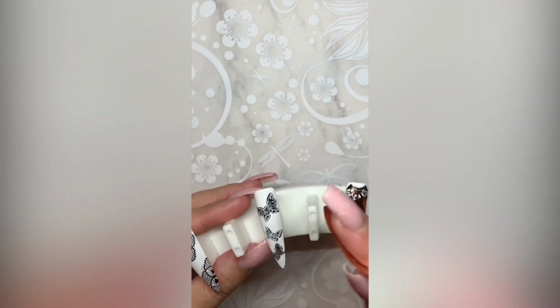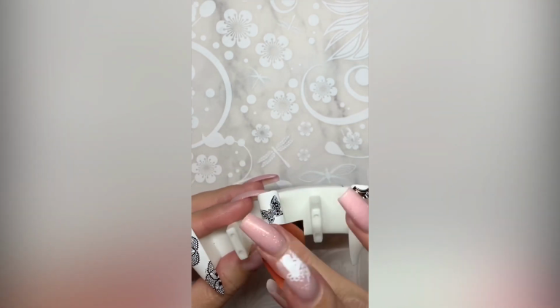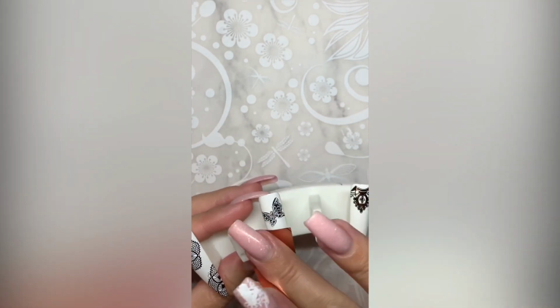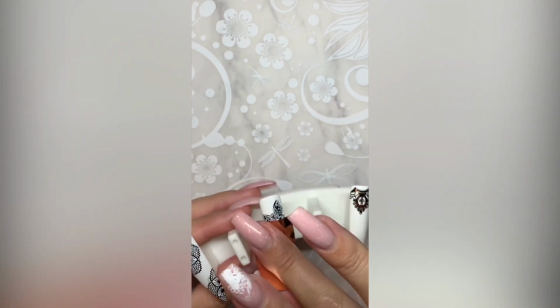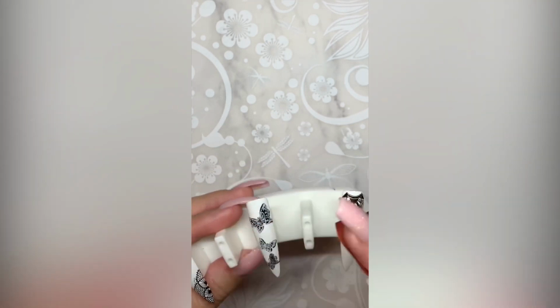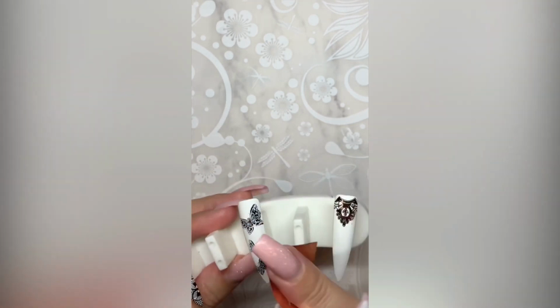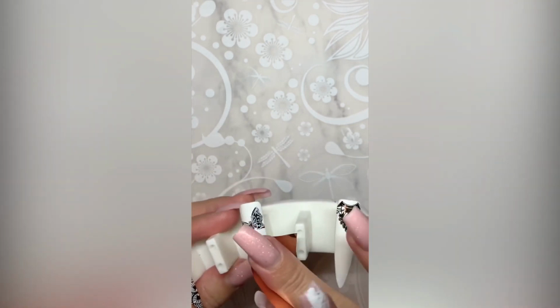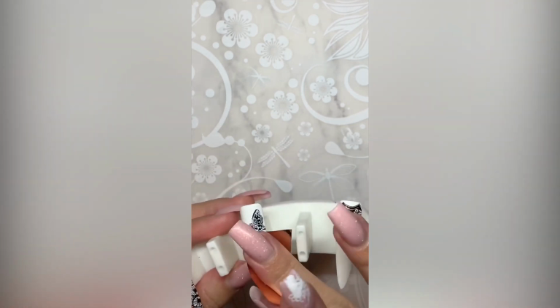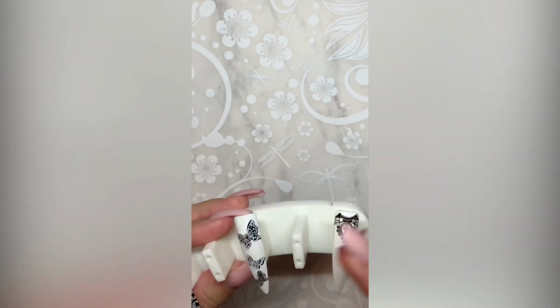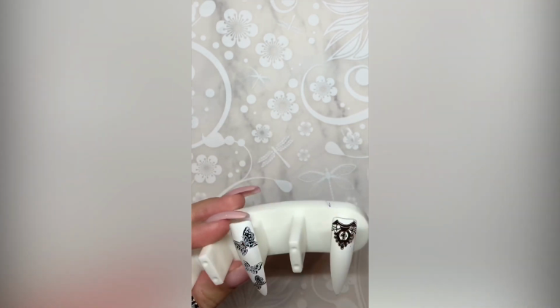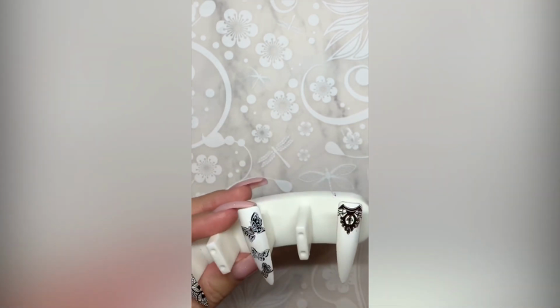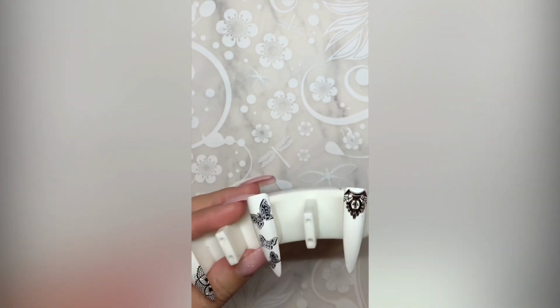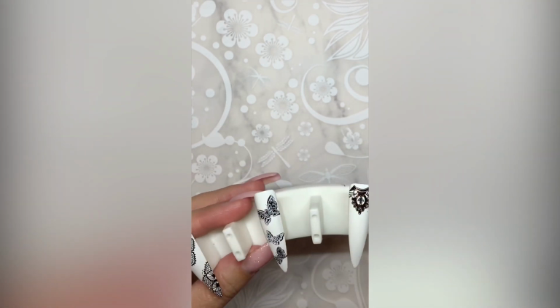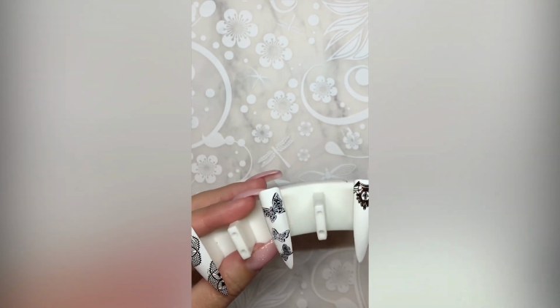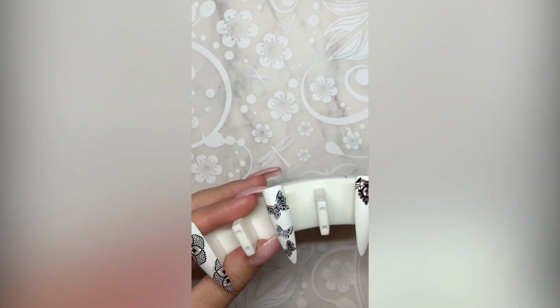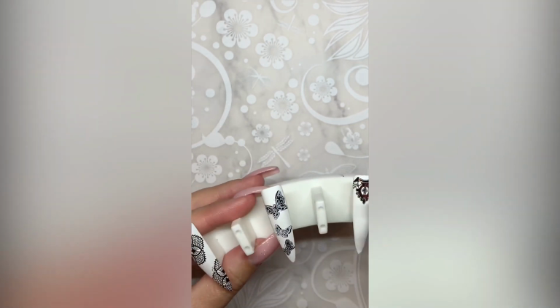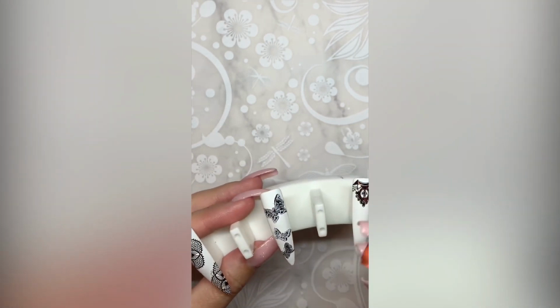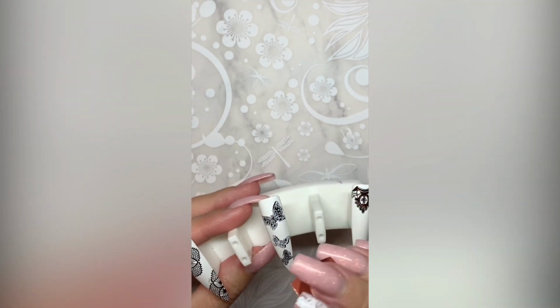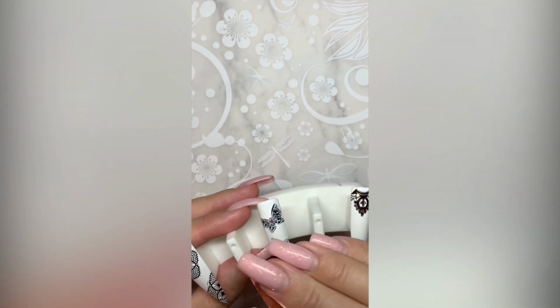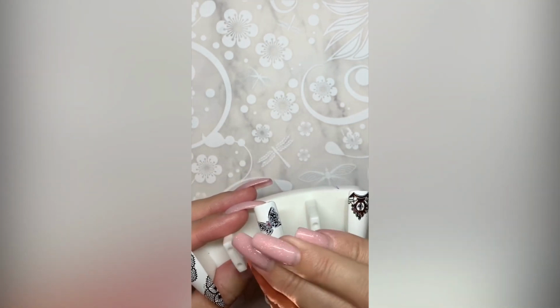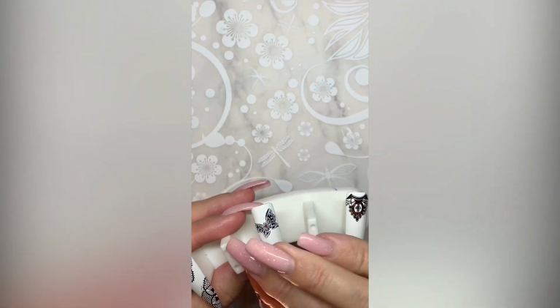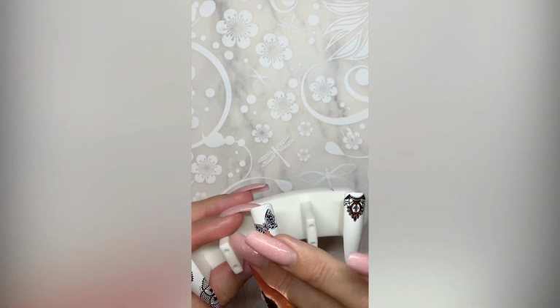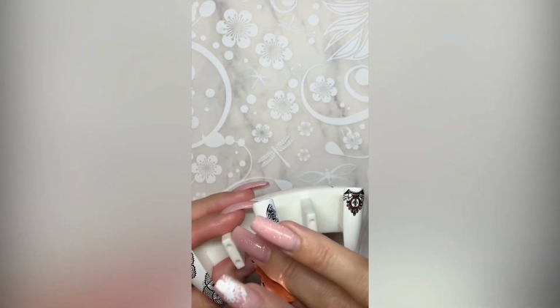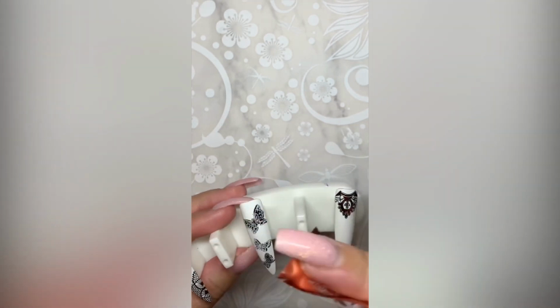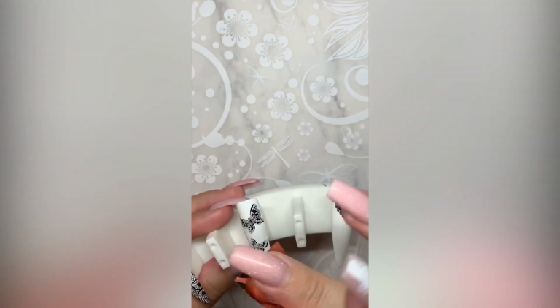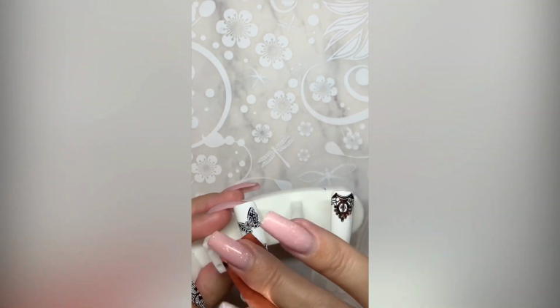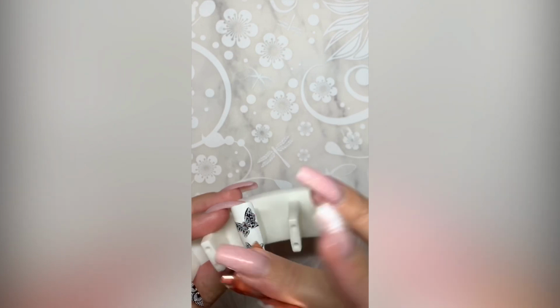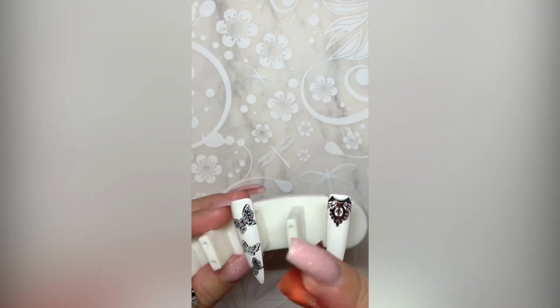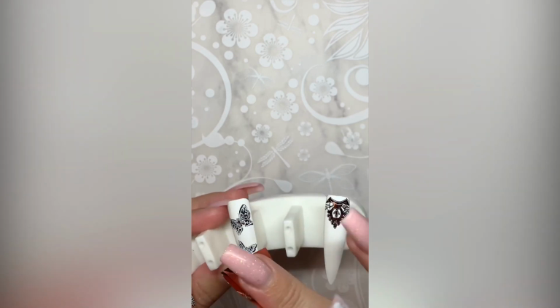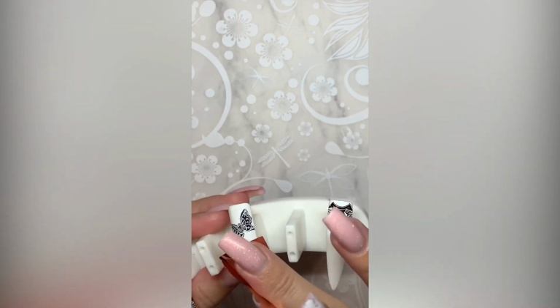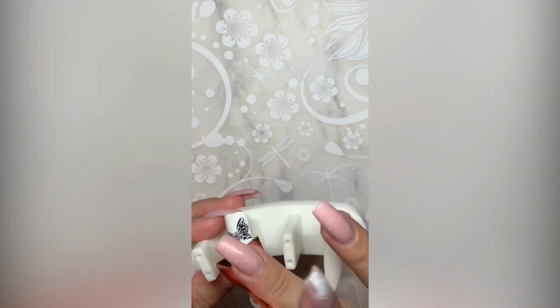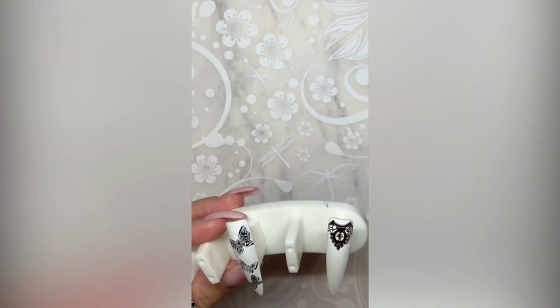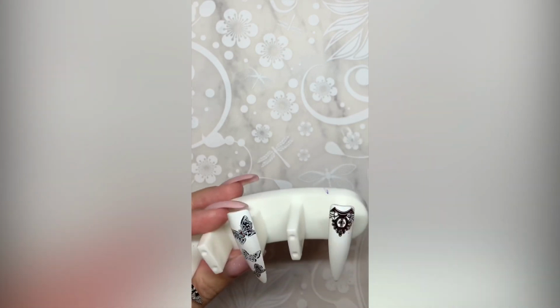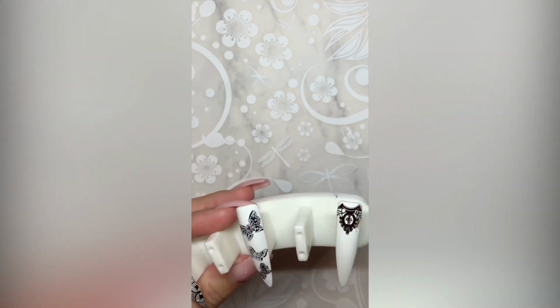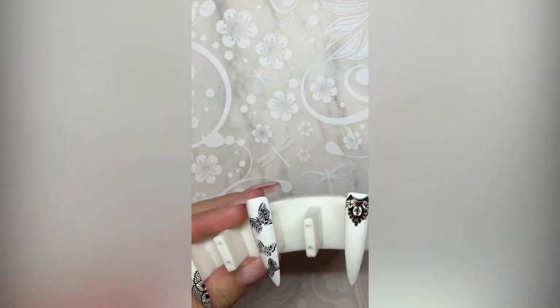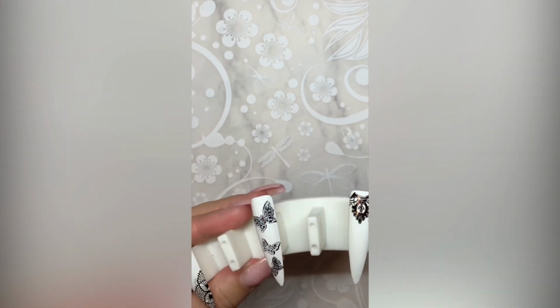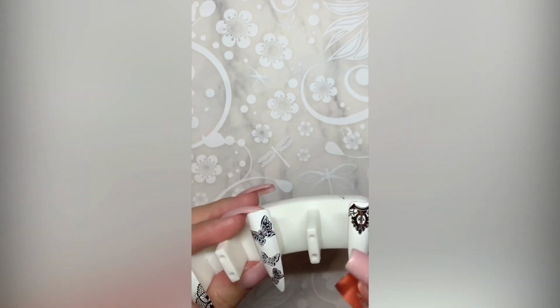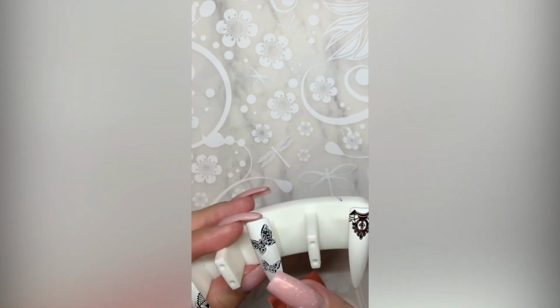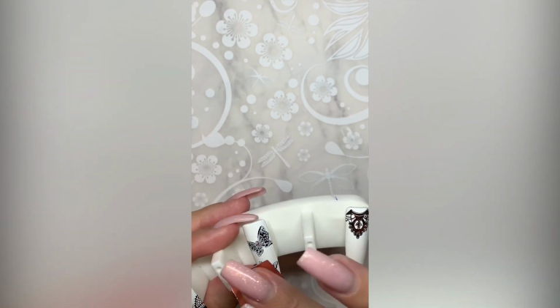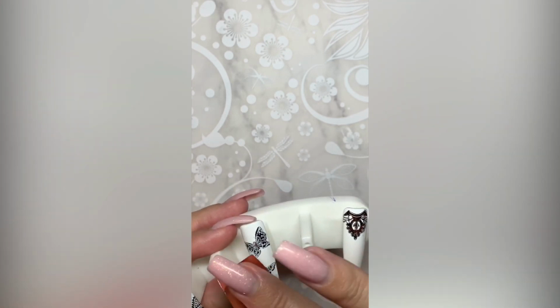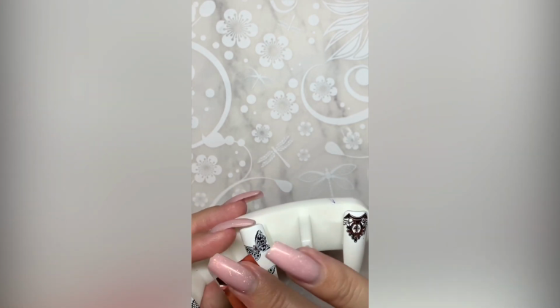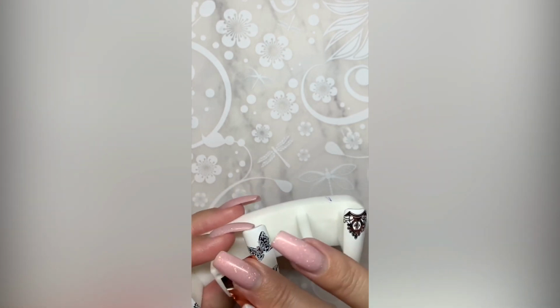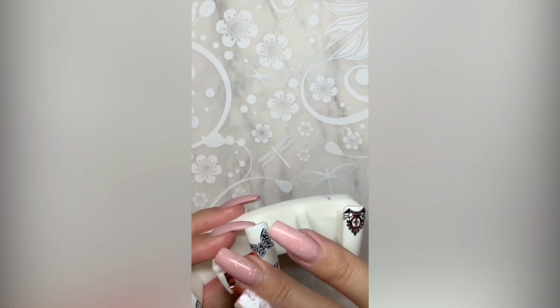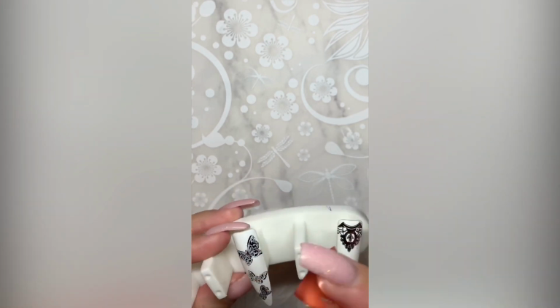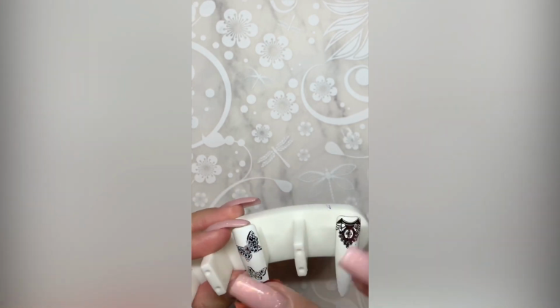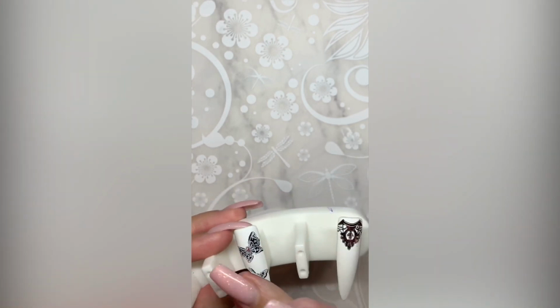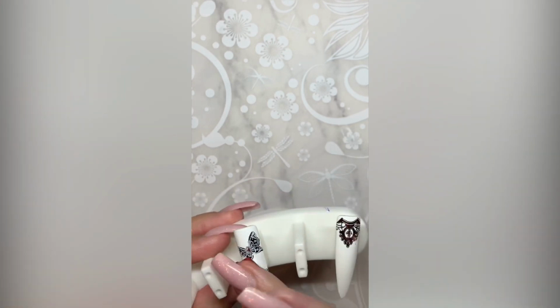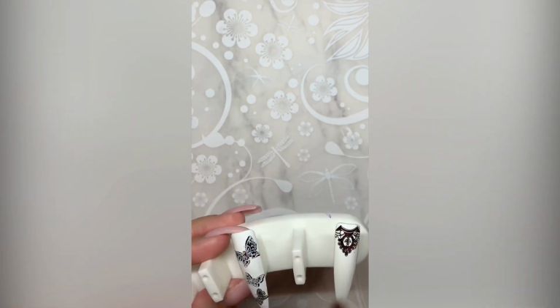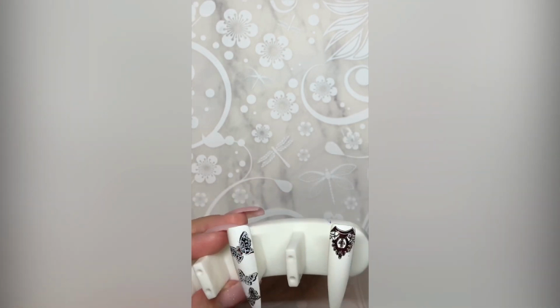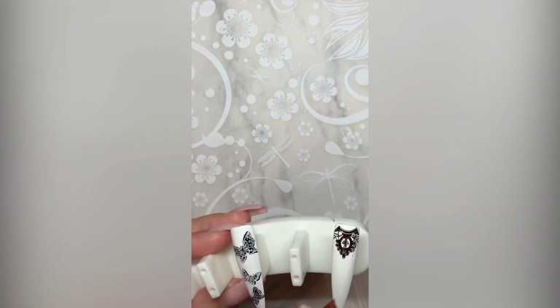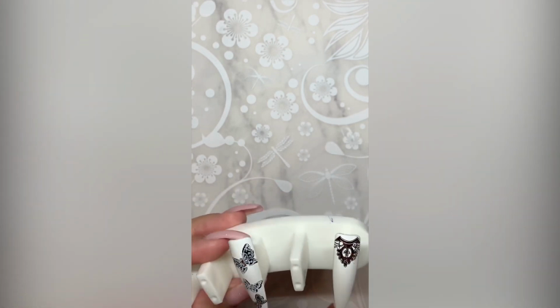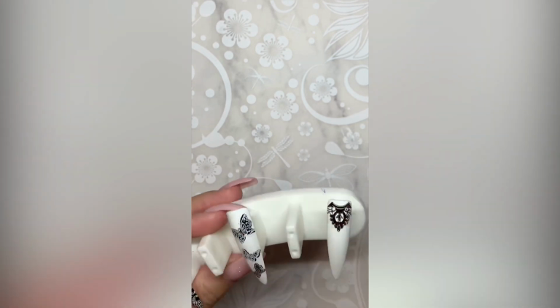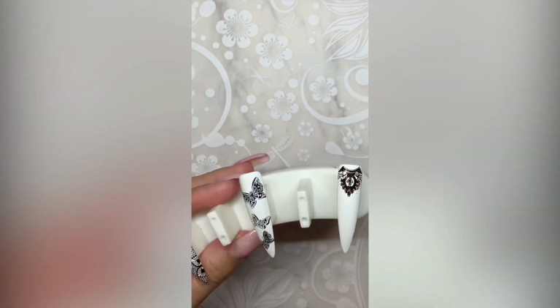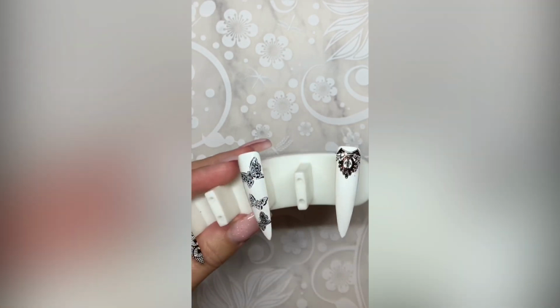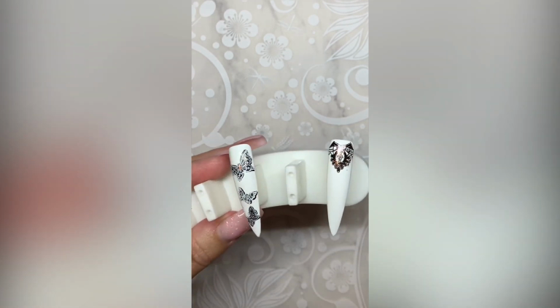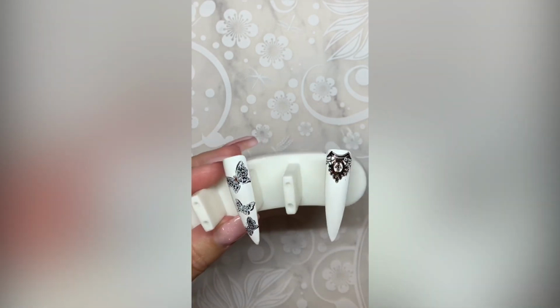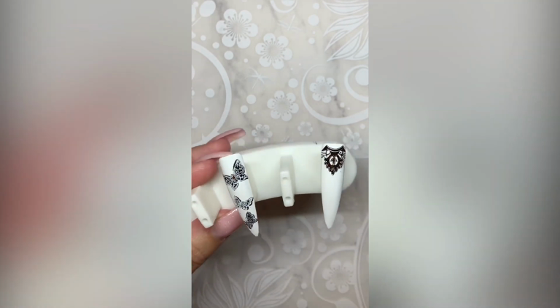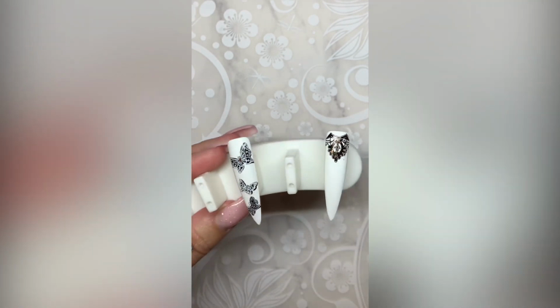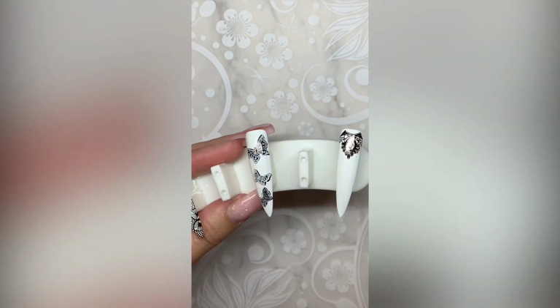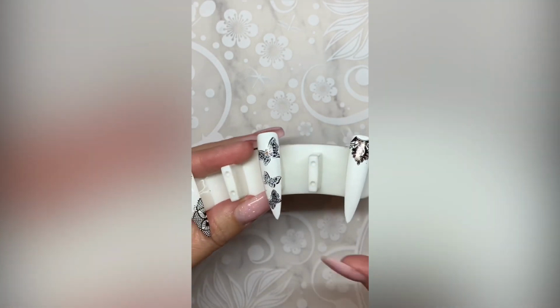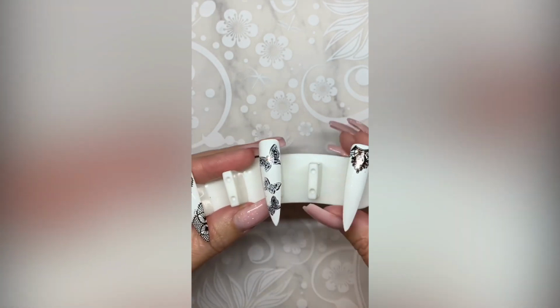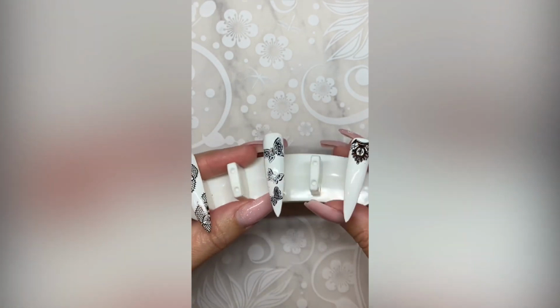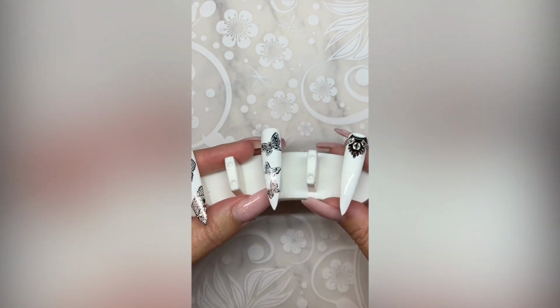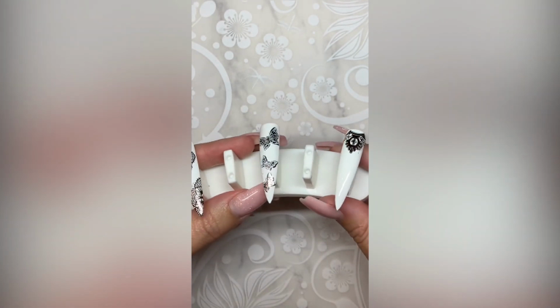Make sure when you're applying your transfer foil, you apply a firm pressure and then tear away quickly for best results.